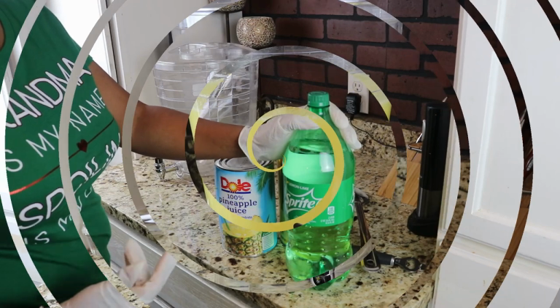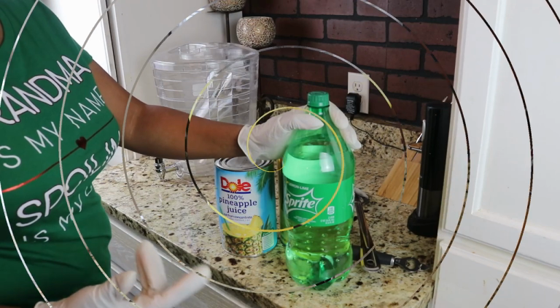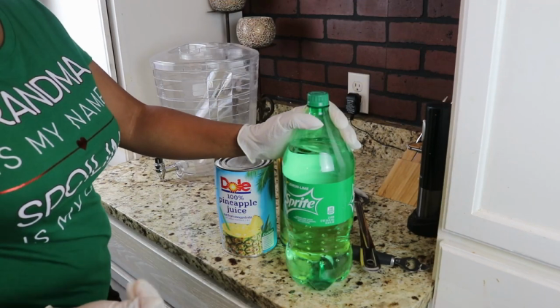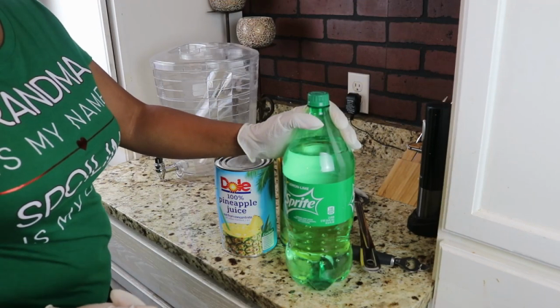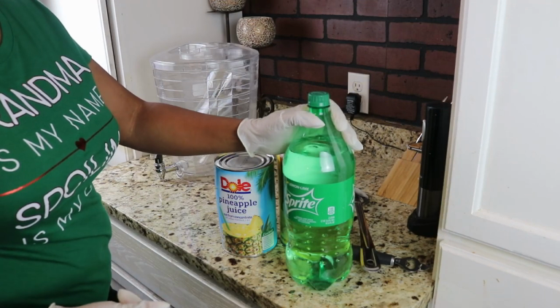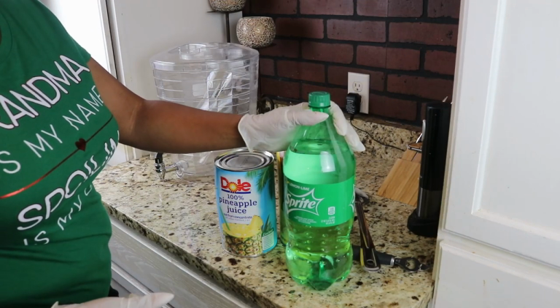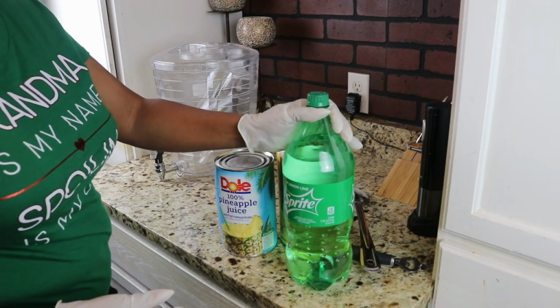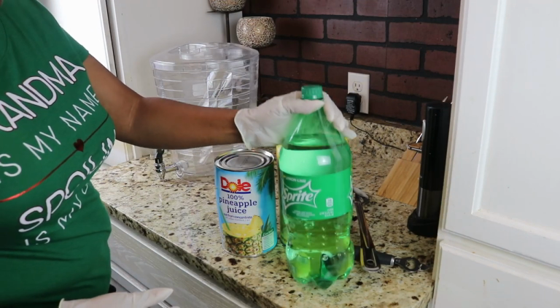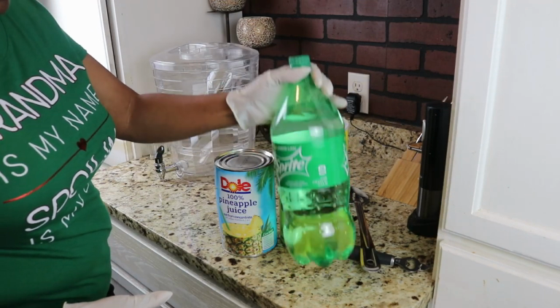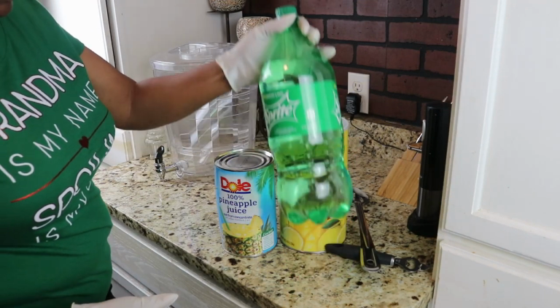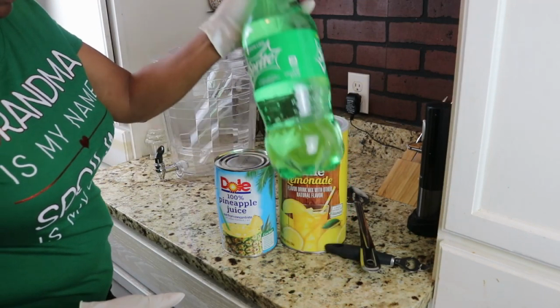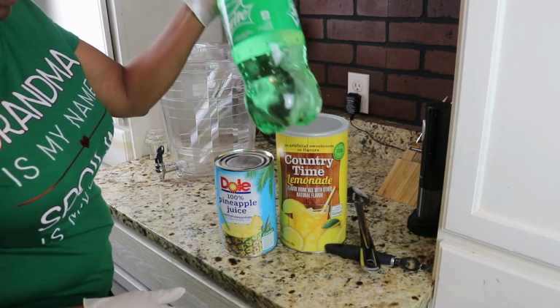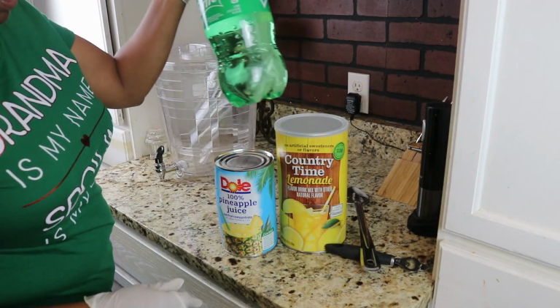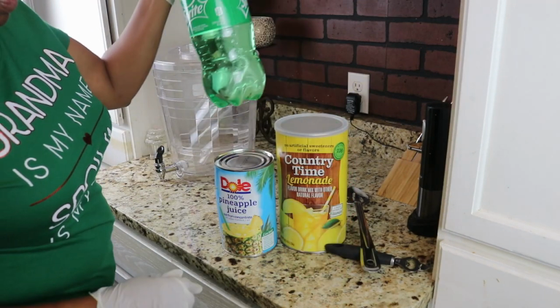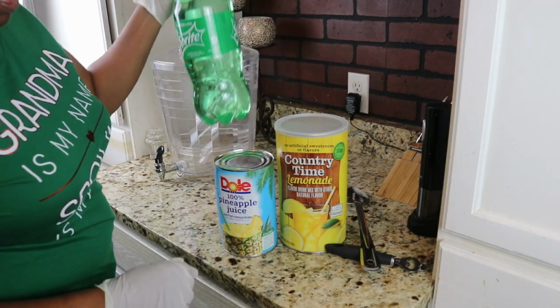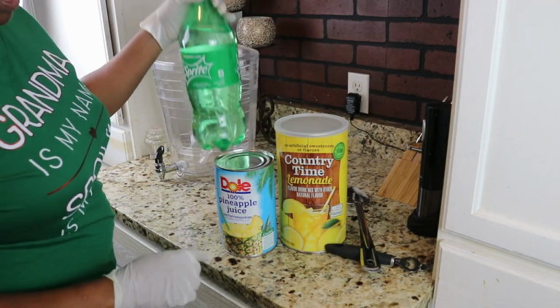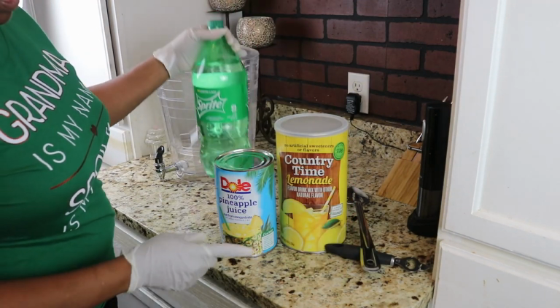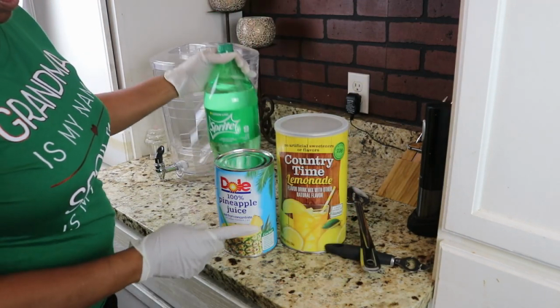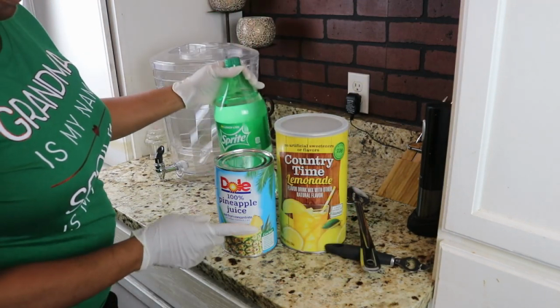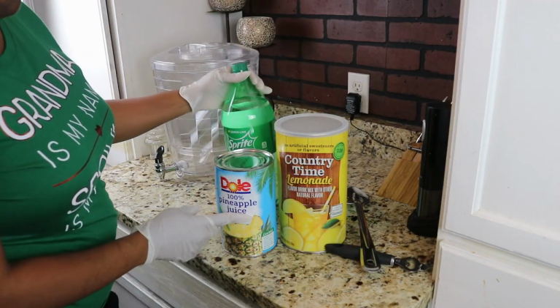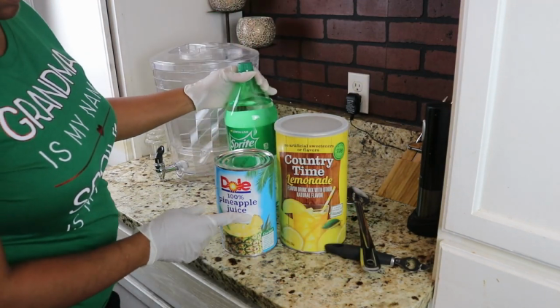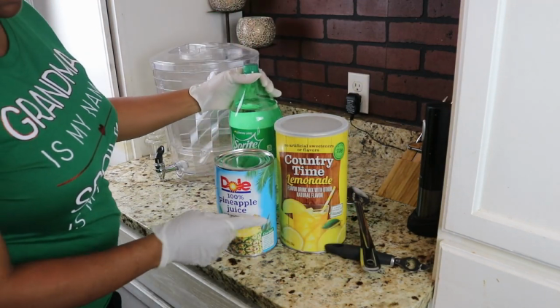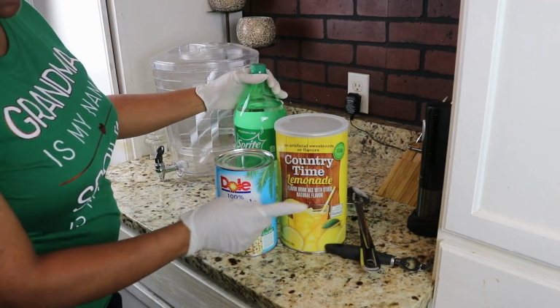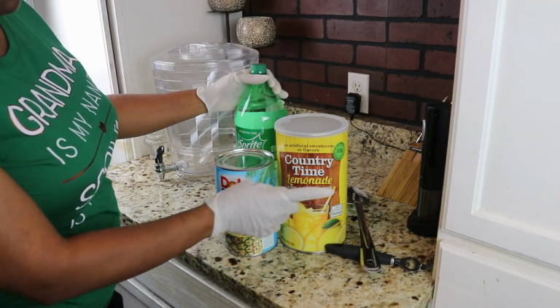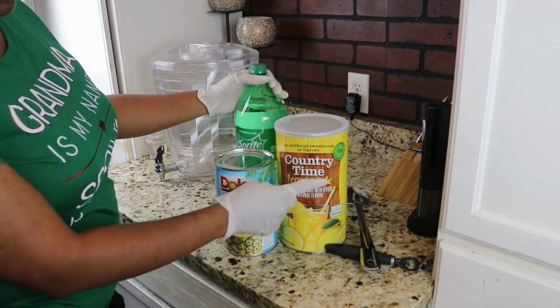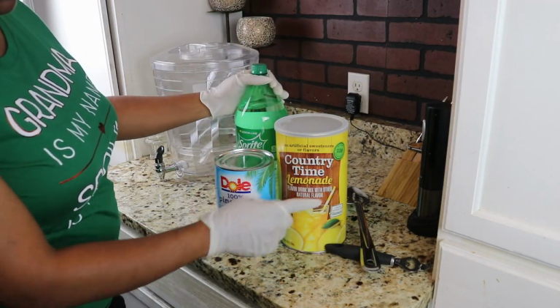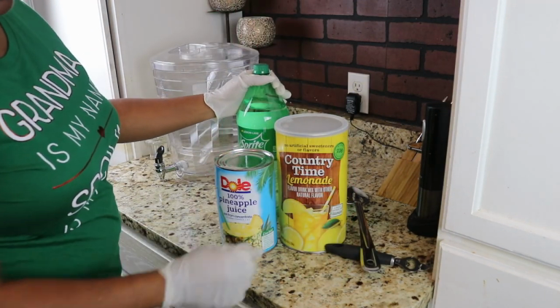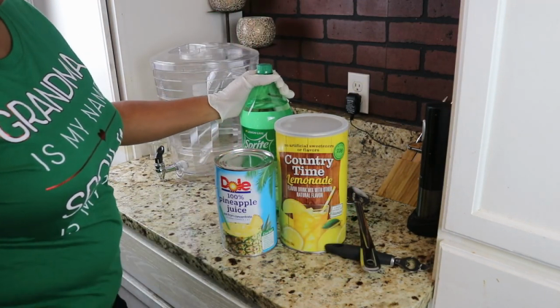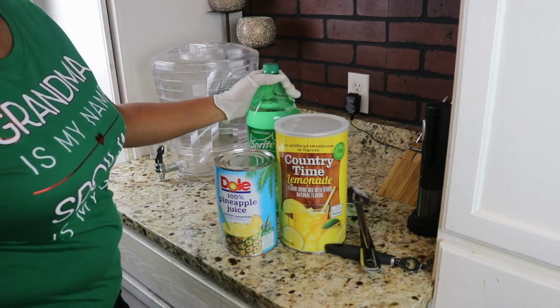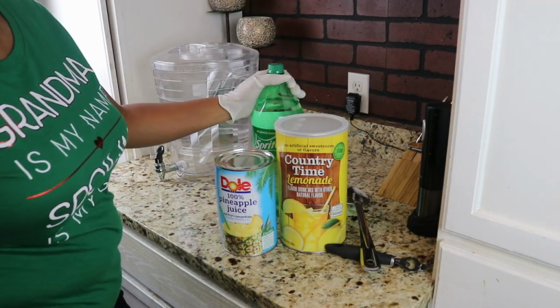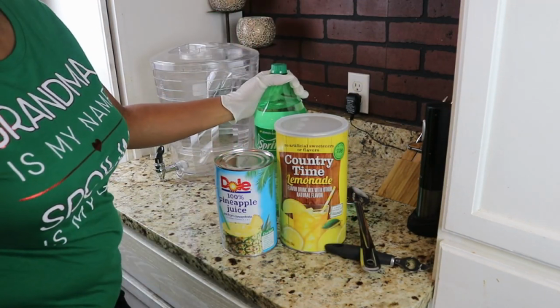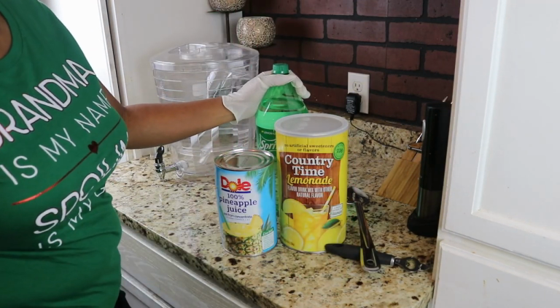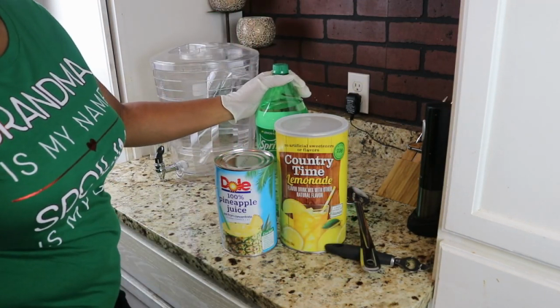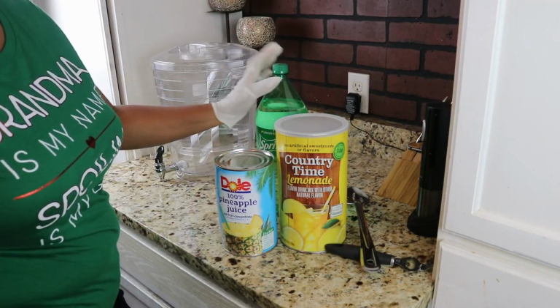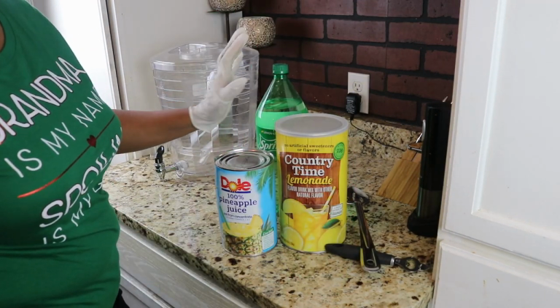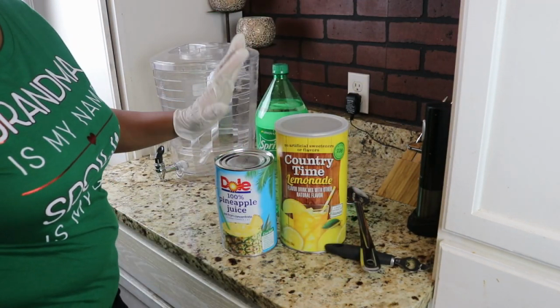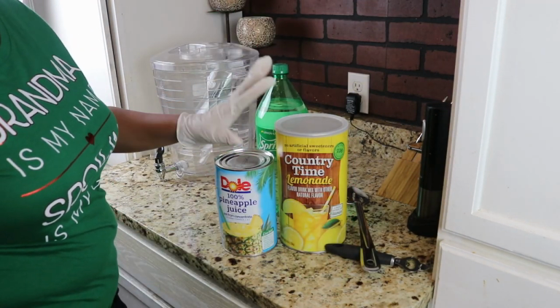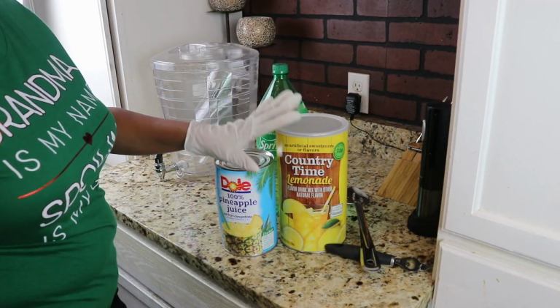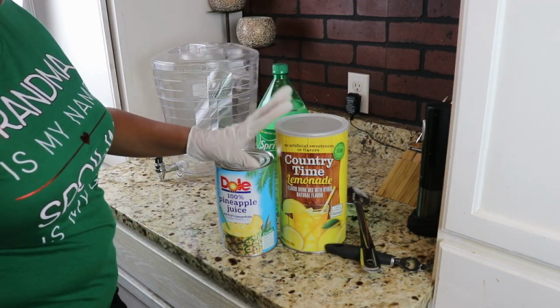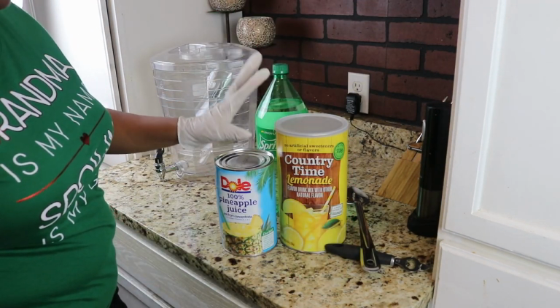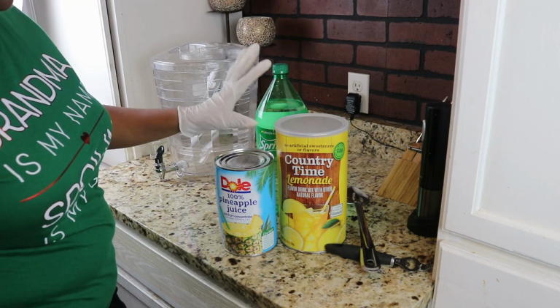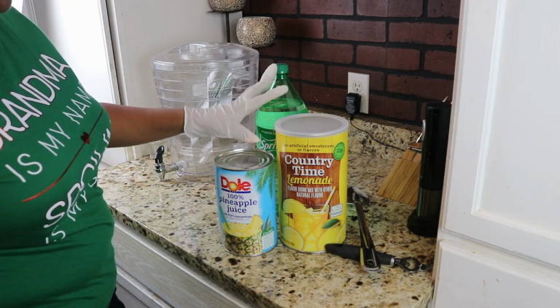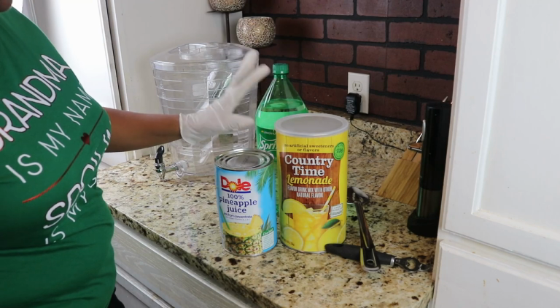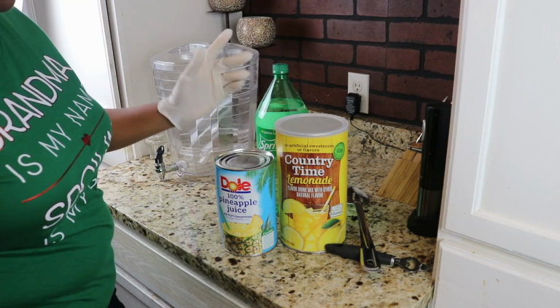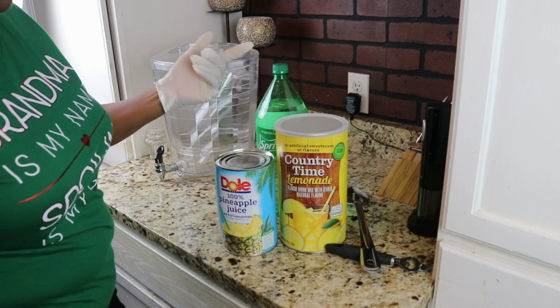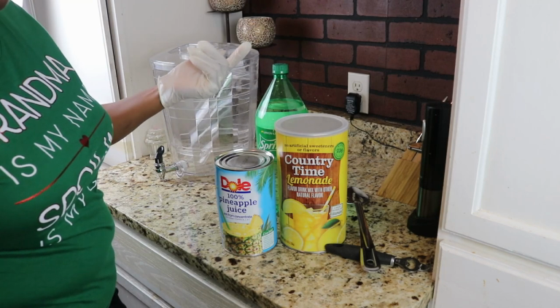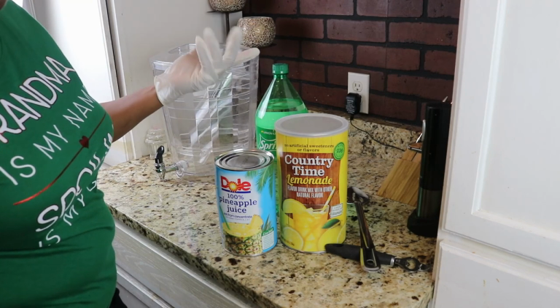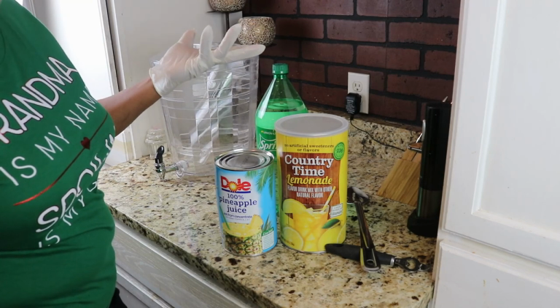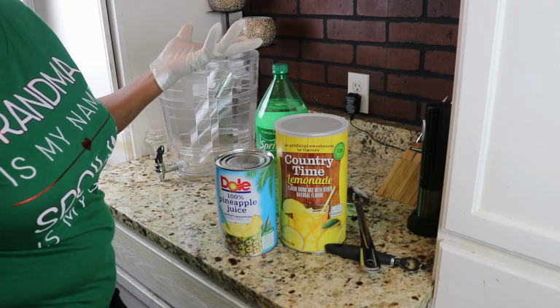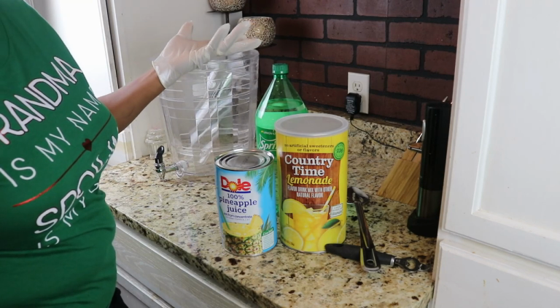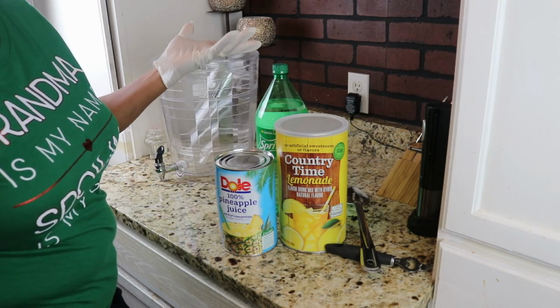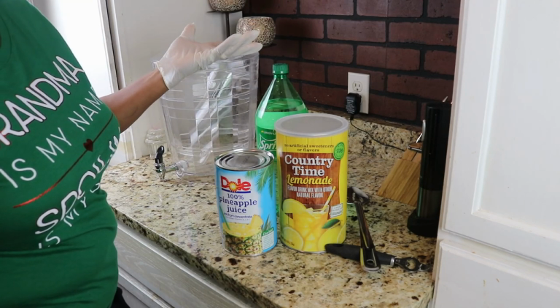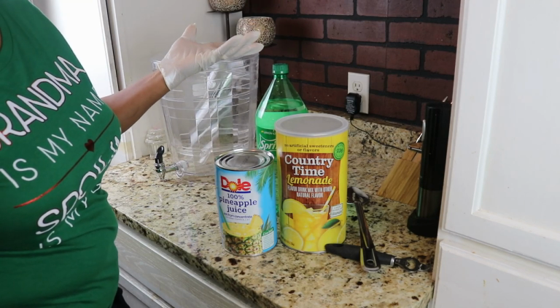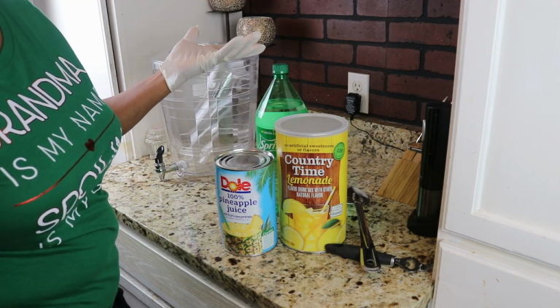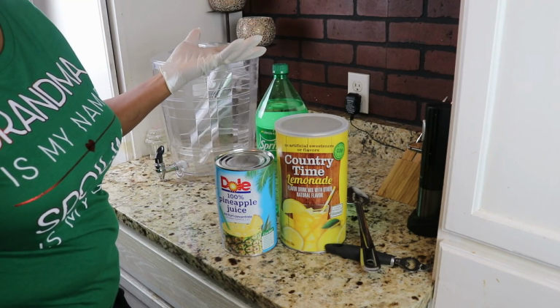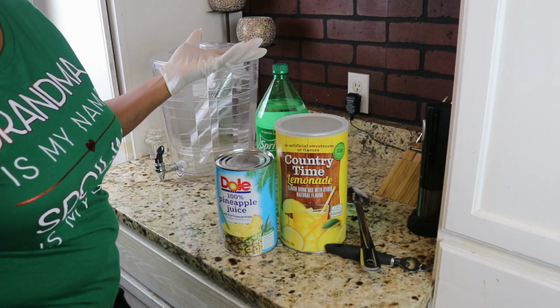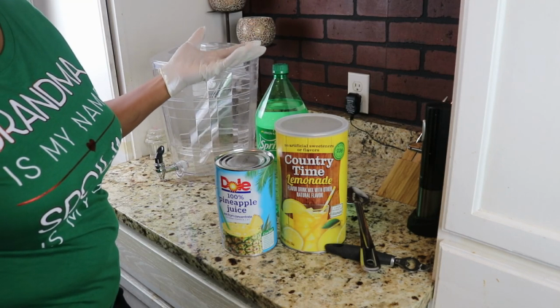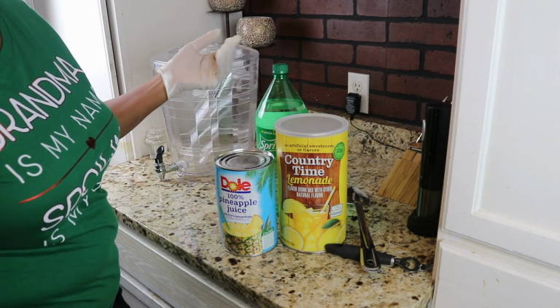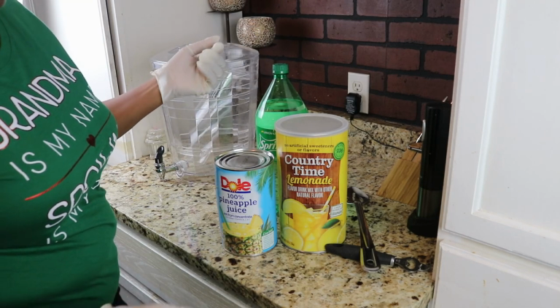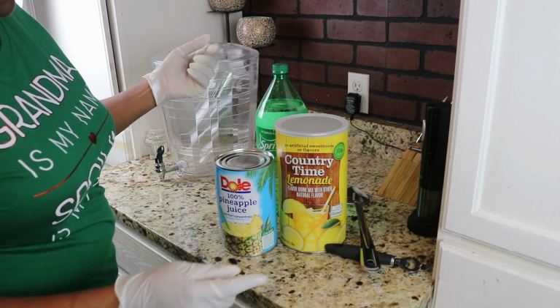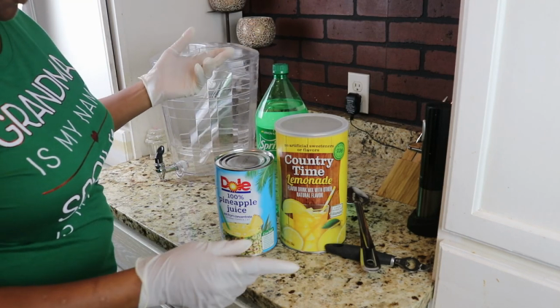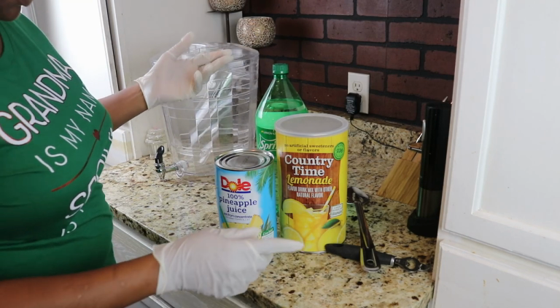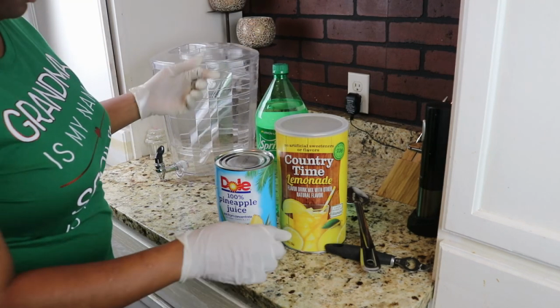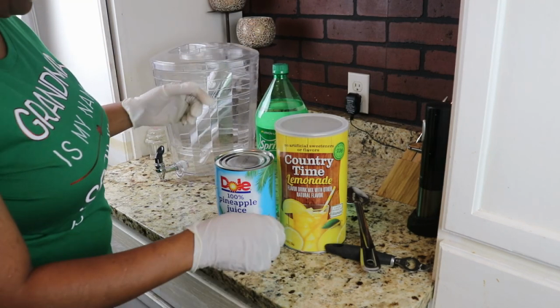Today we're making pineapple lemonade. Three ingredients plus water. Simple.